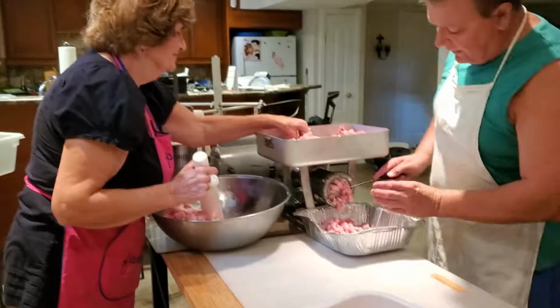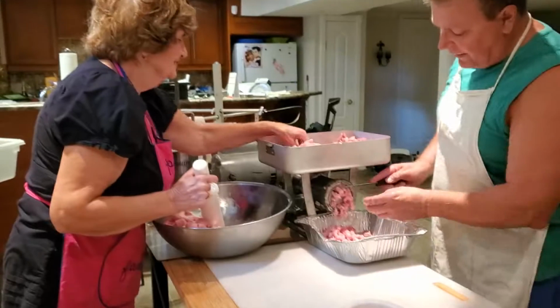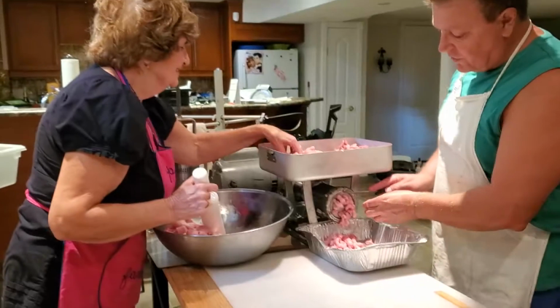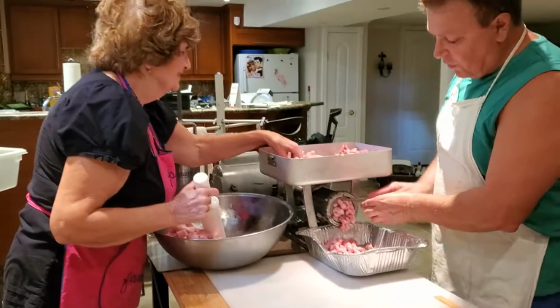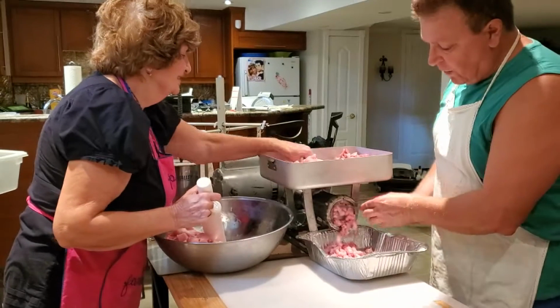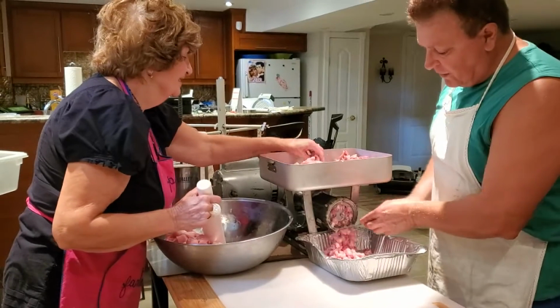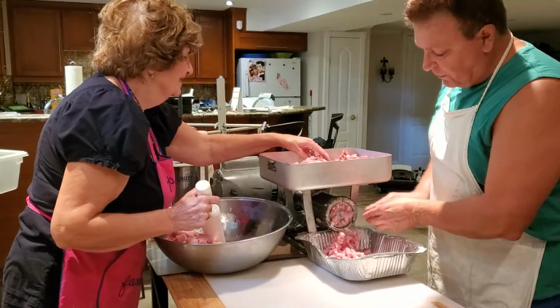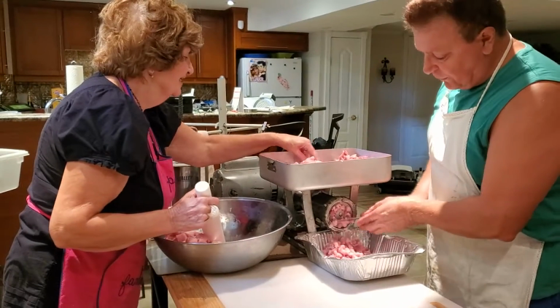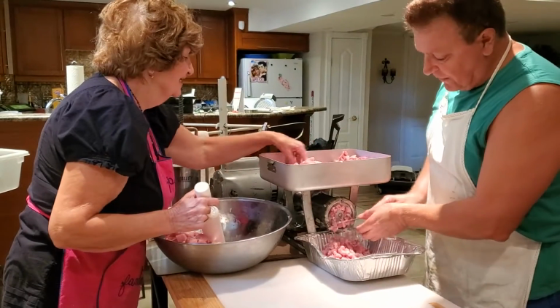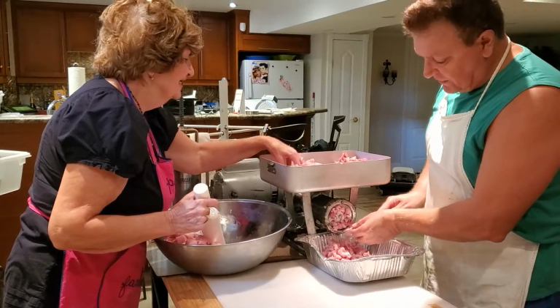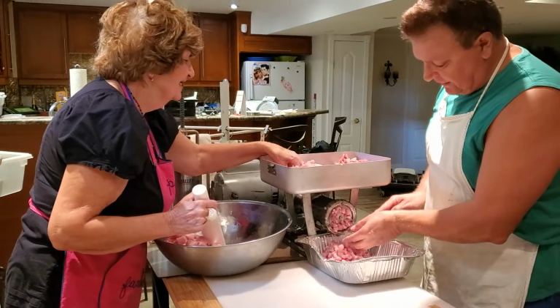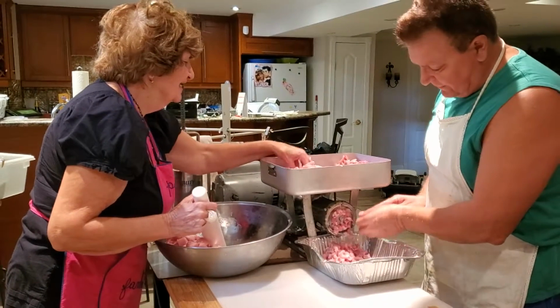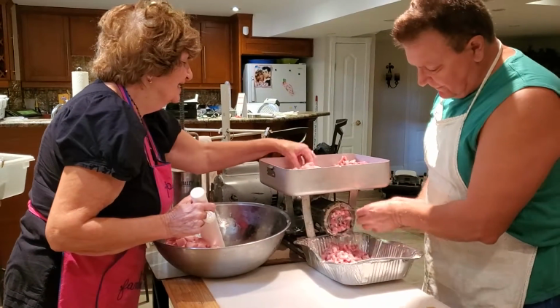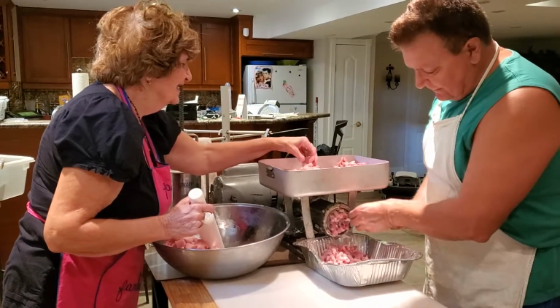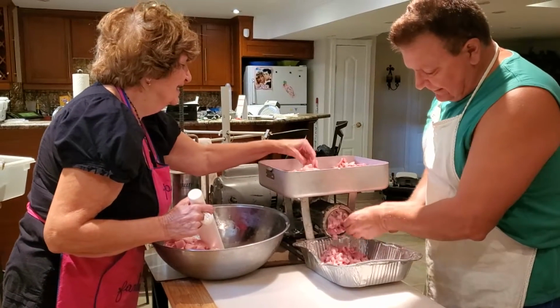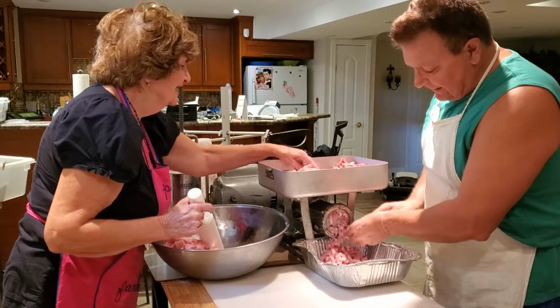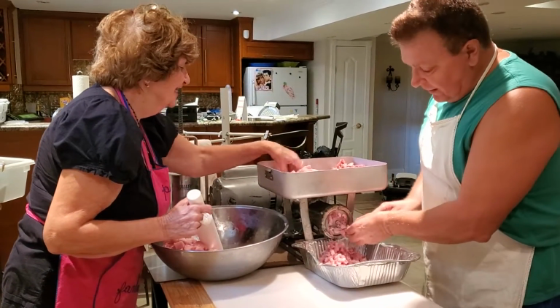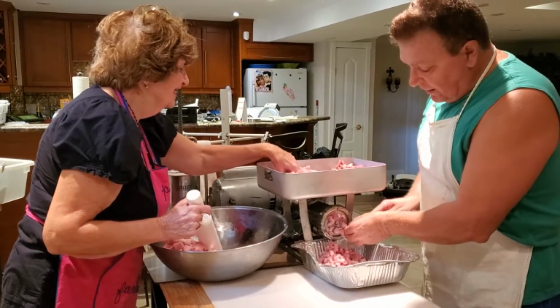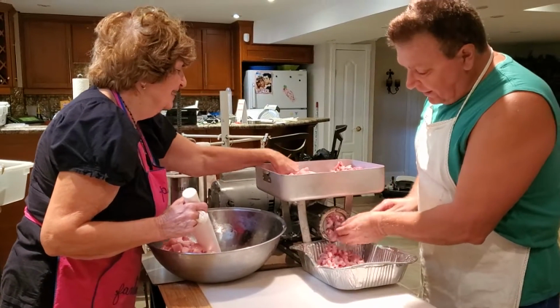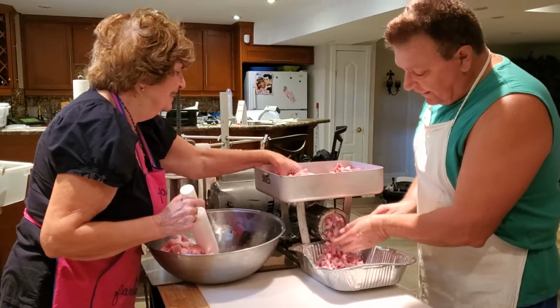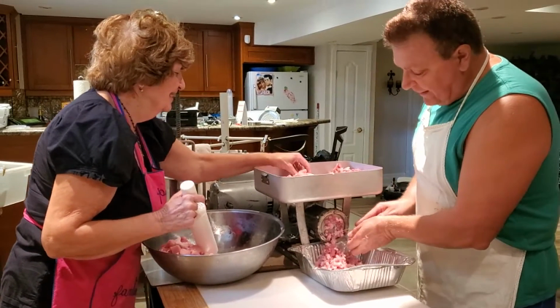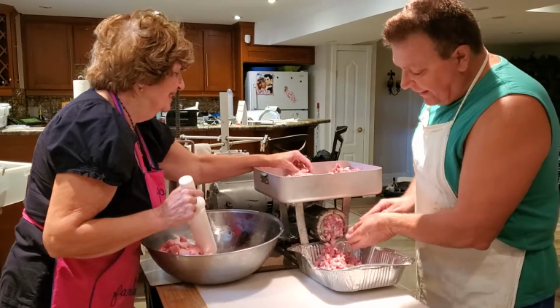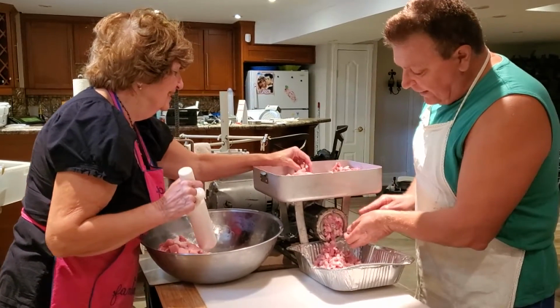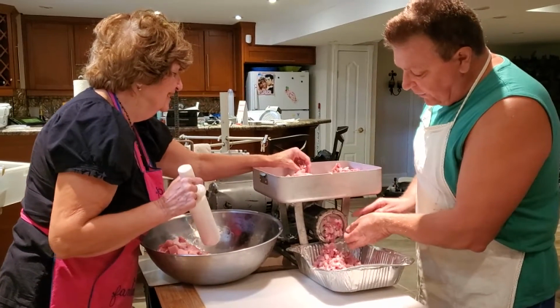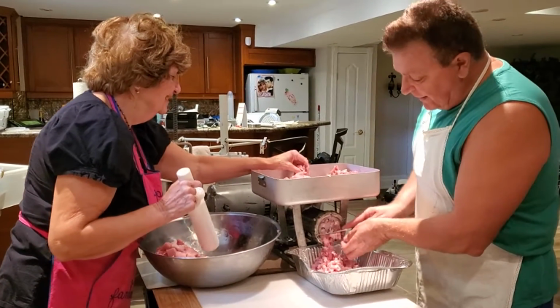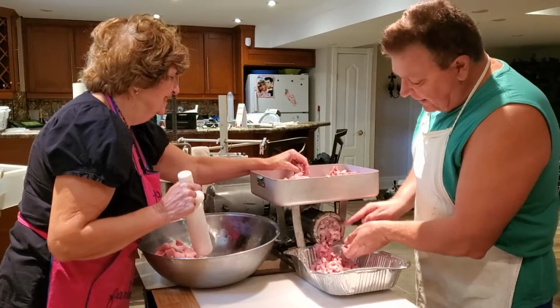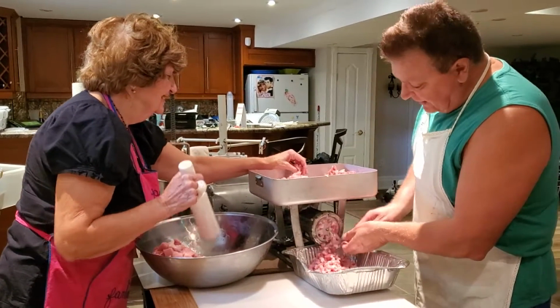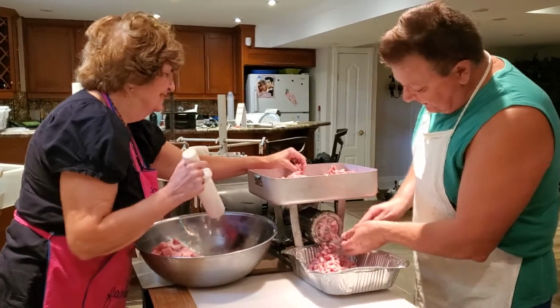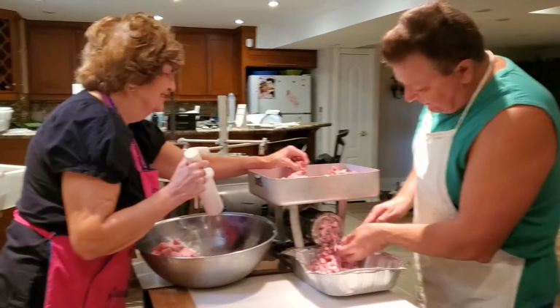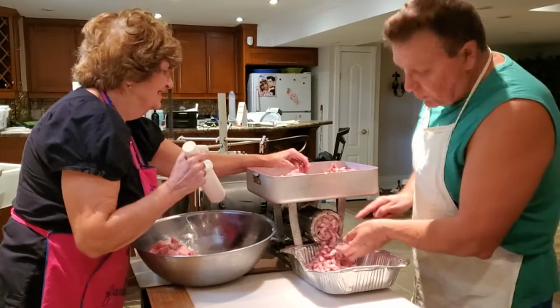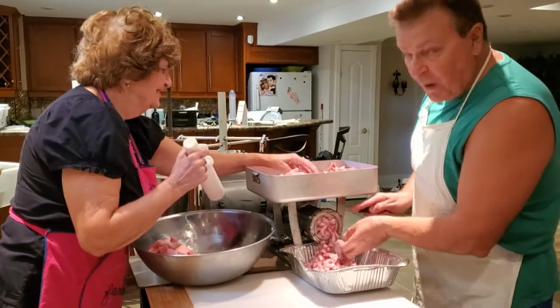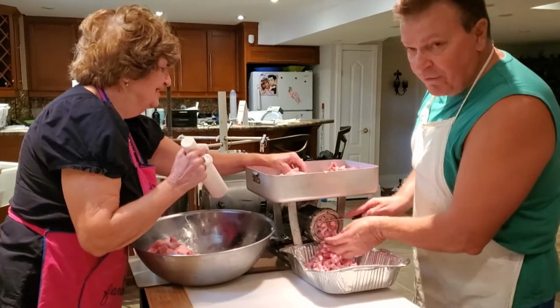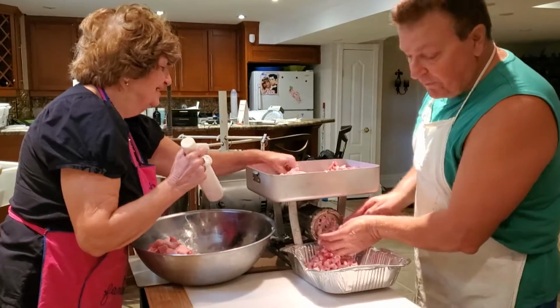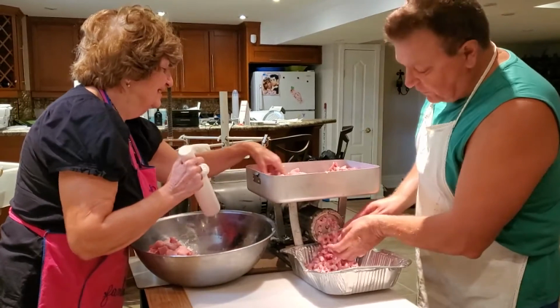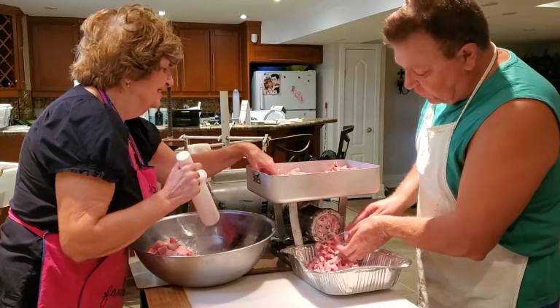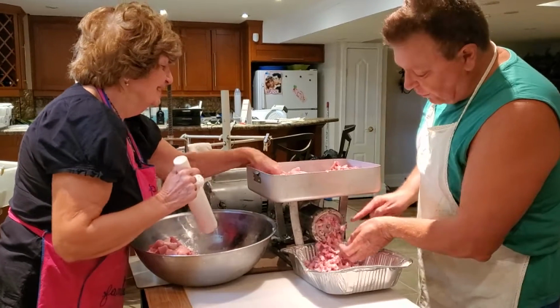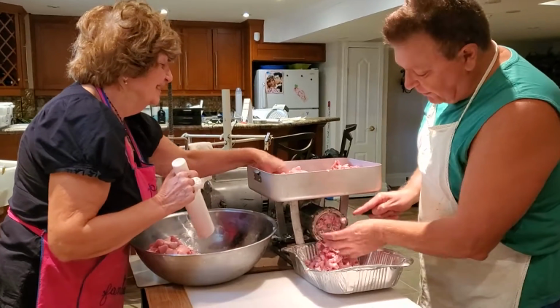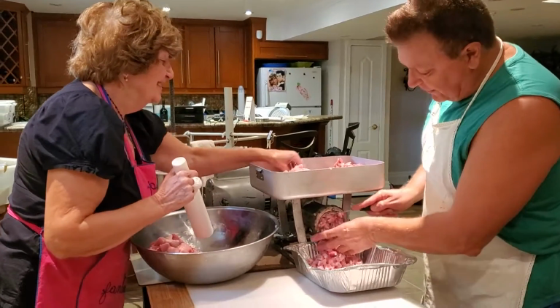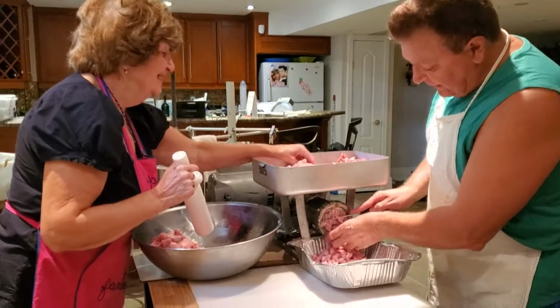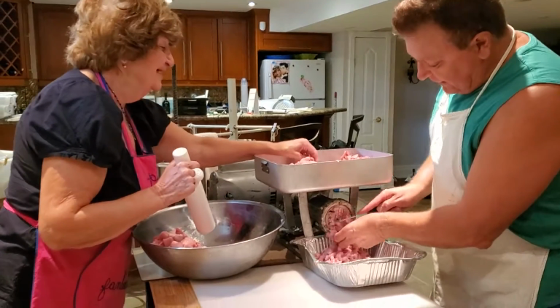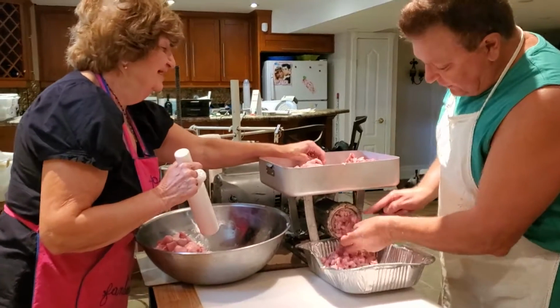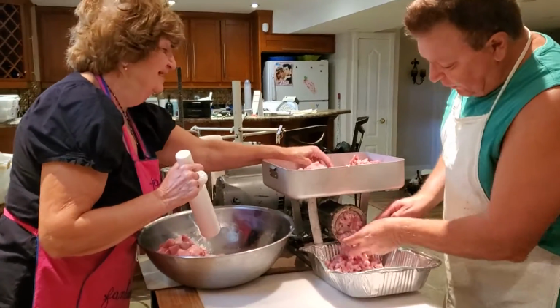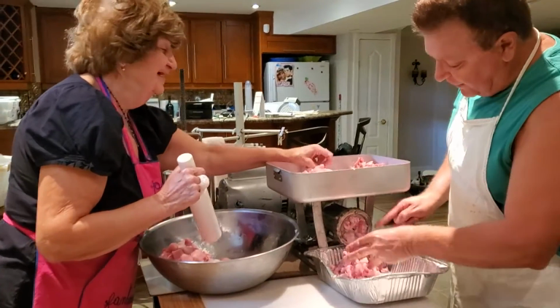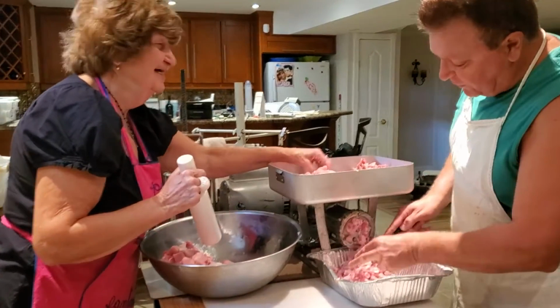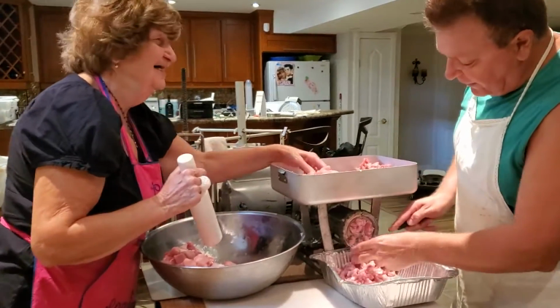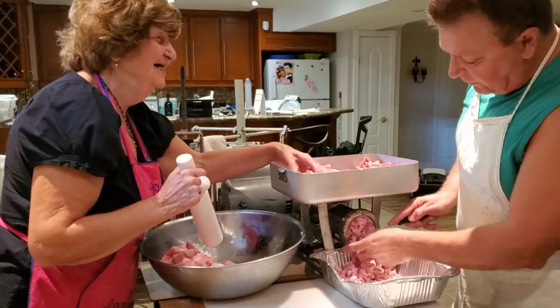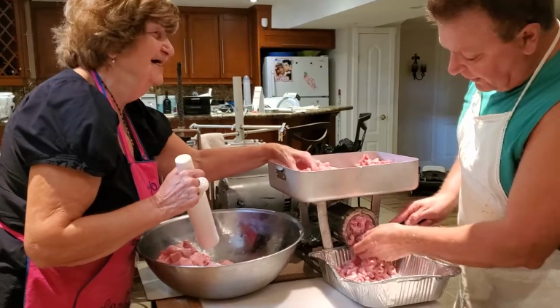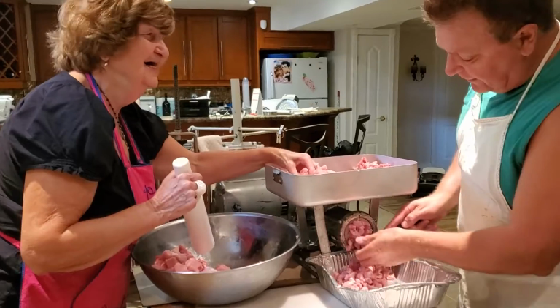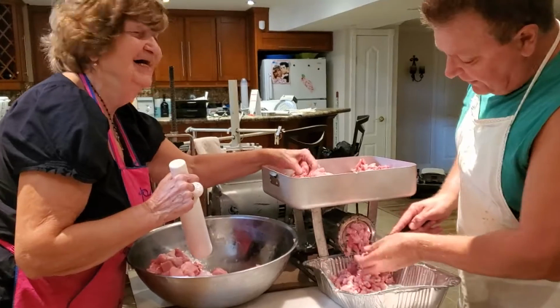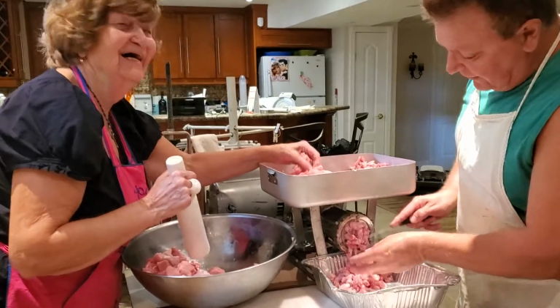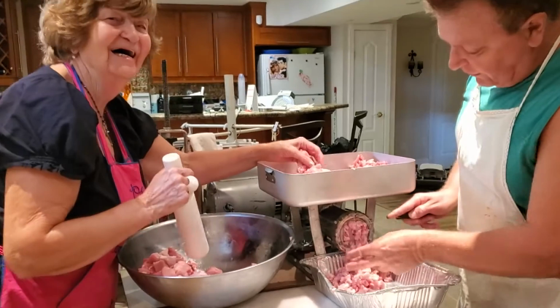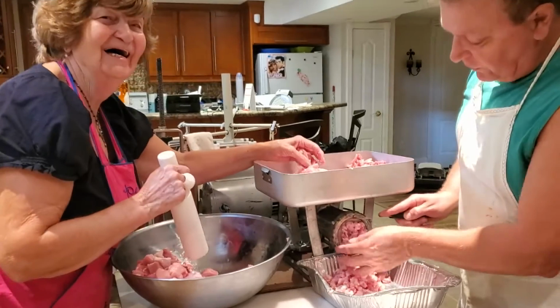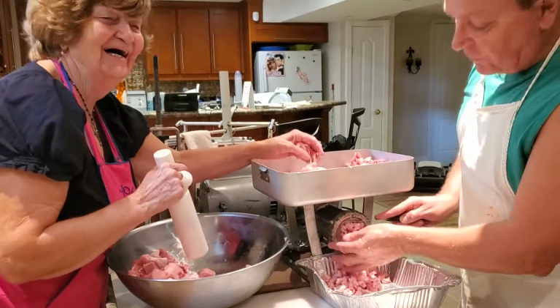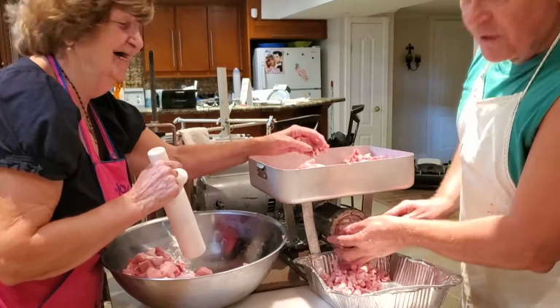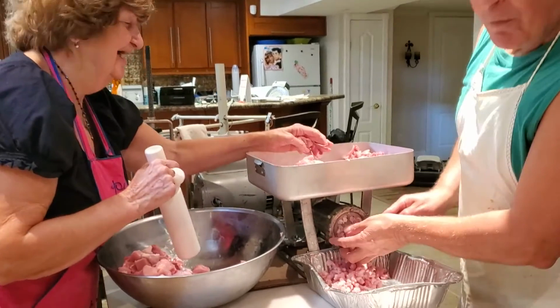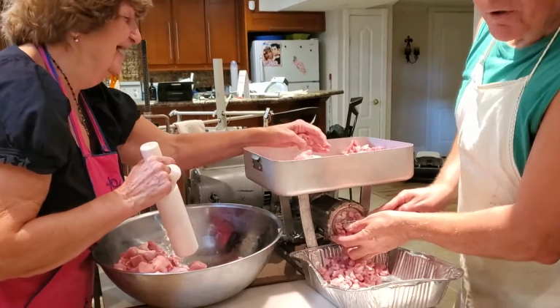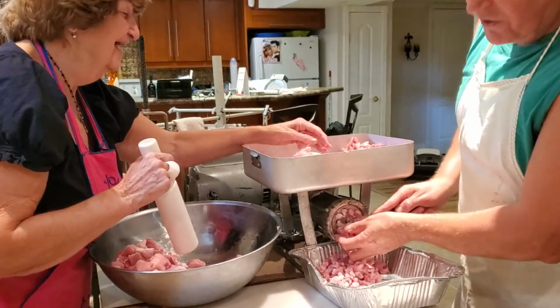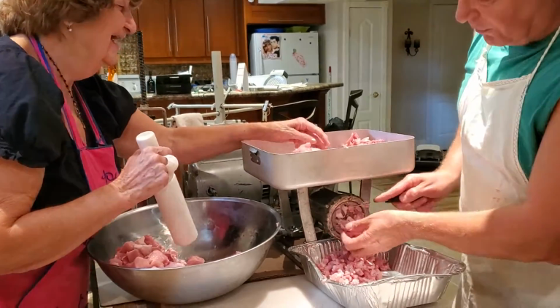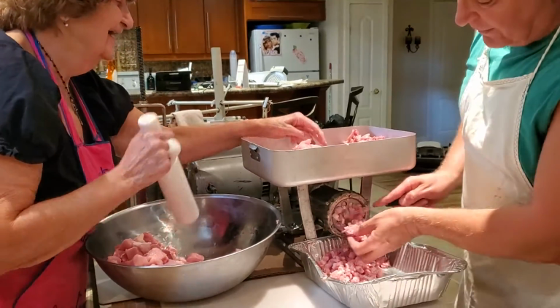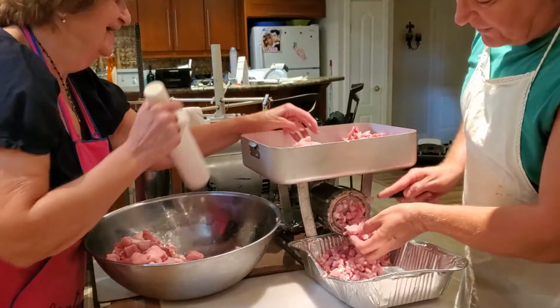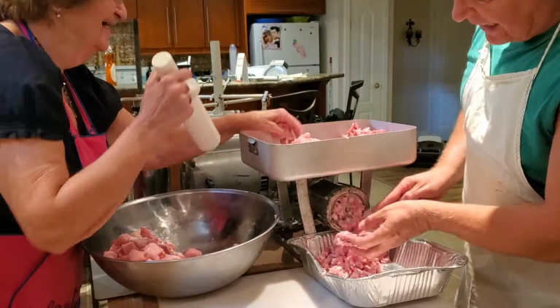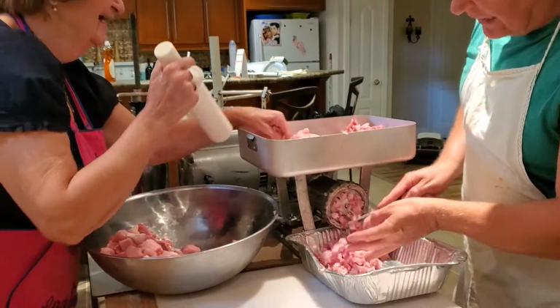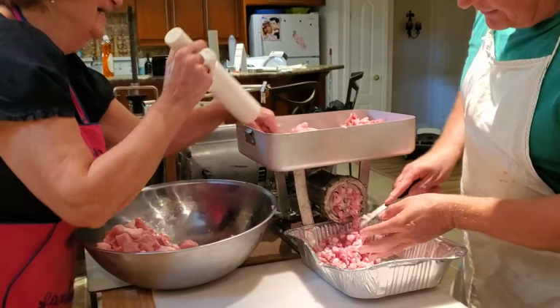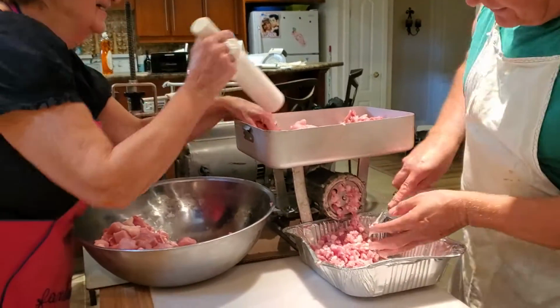Okay, here we are, the 12th of October 2021. We're going to do some more Soprasati.